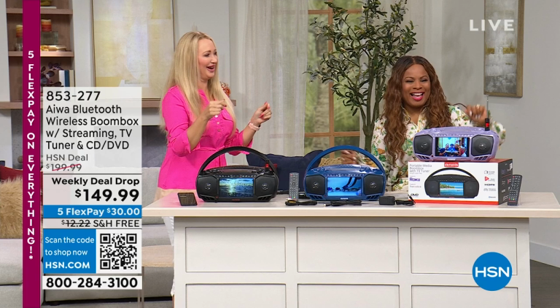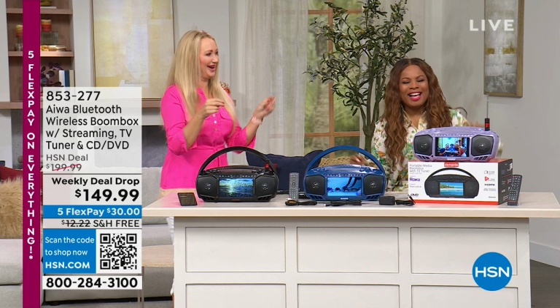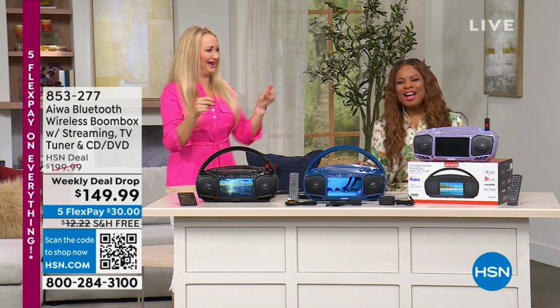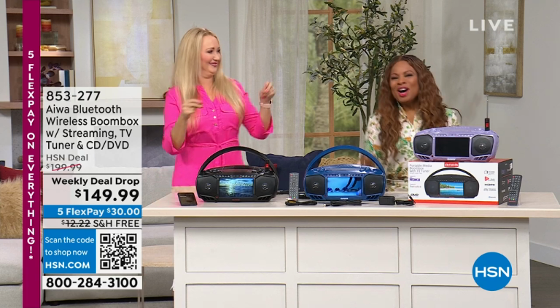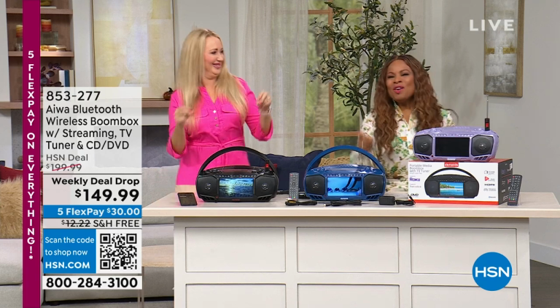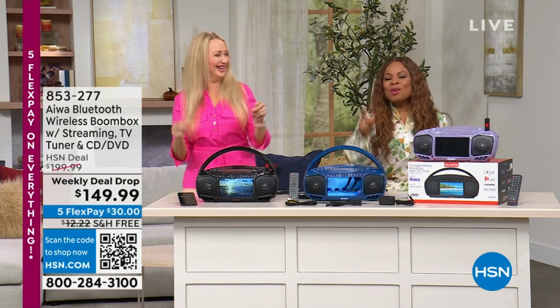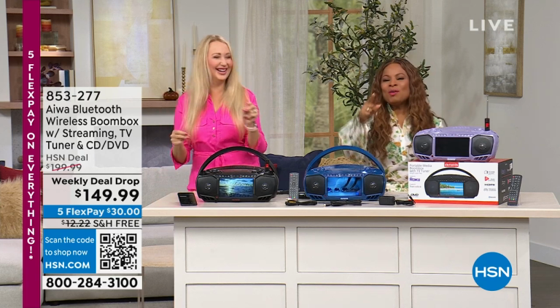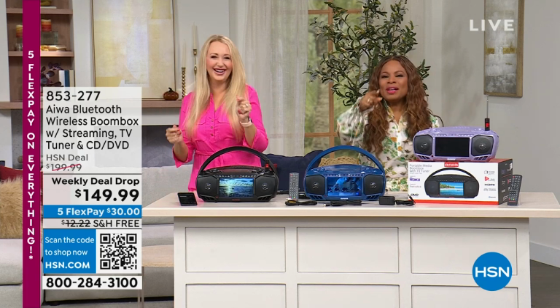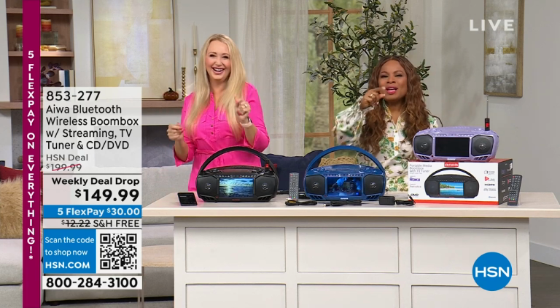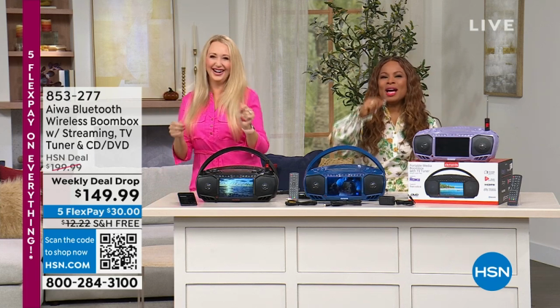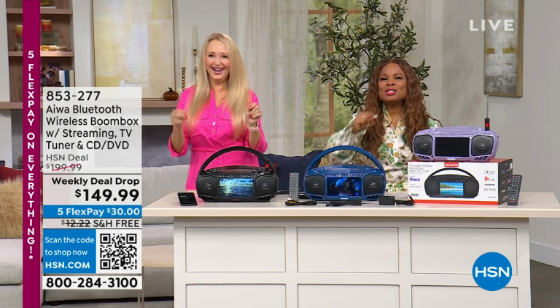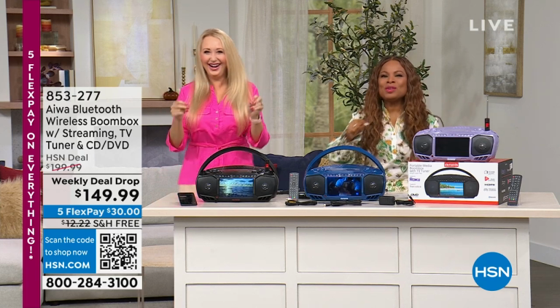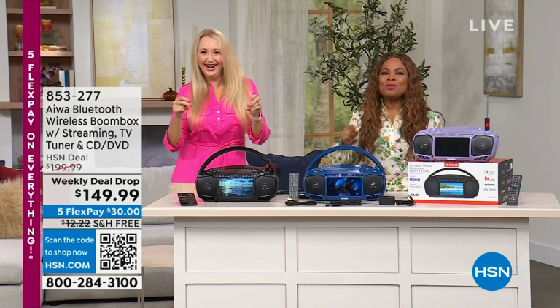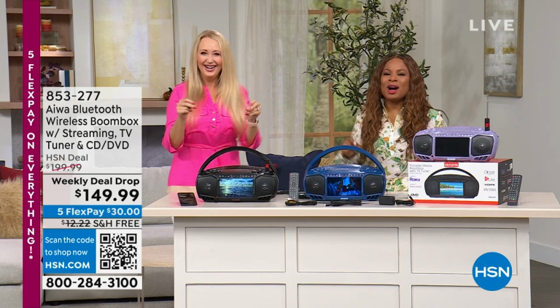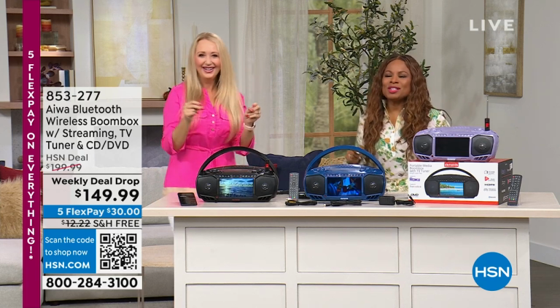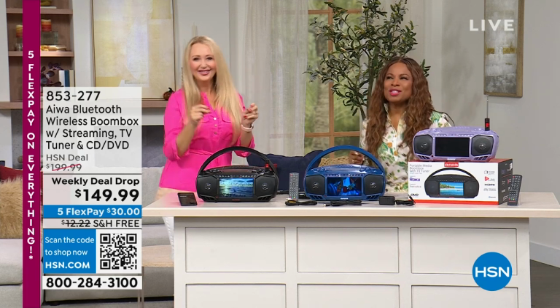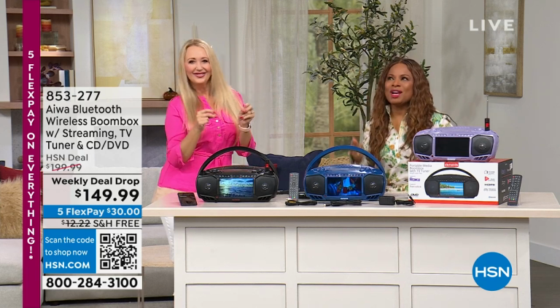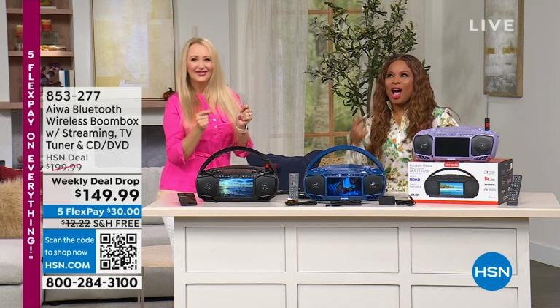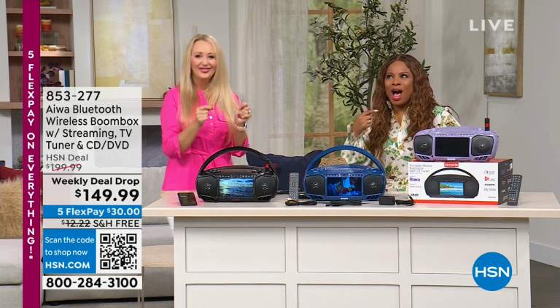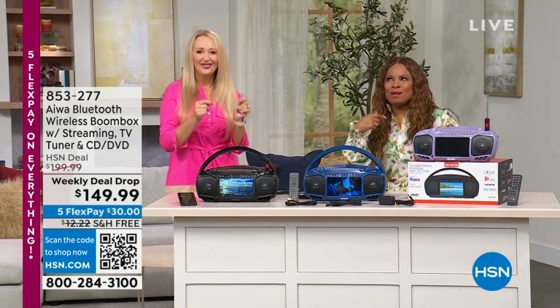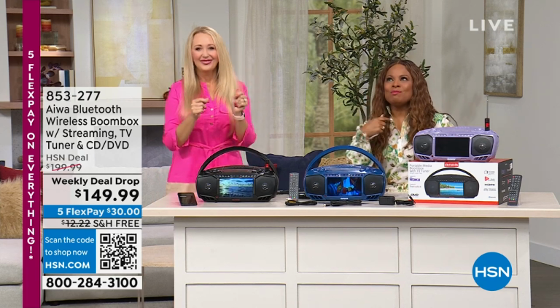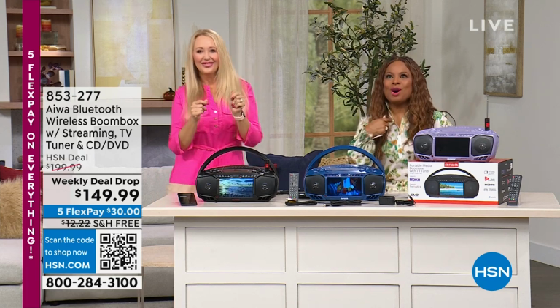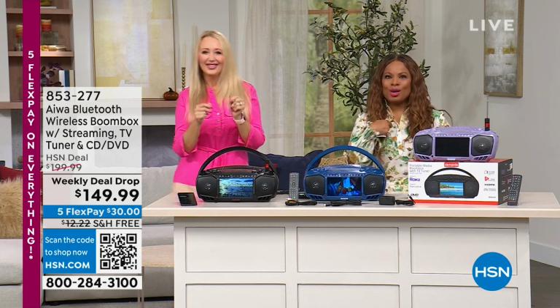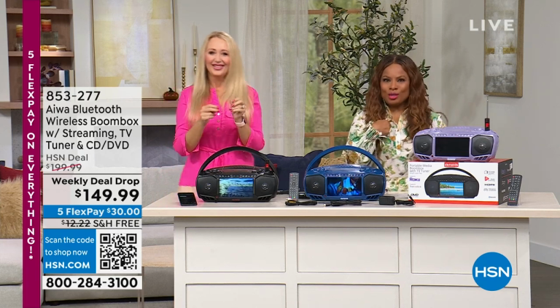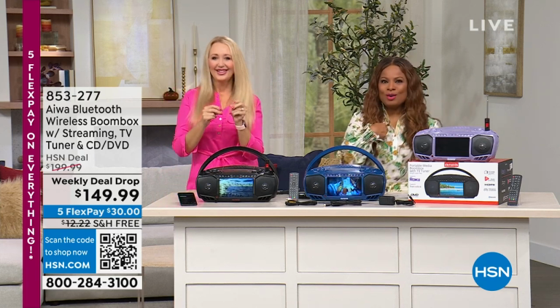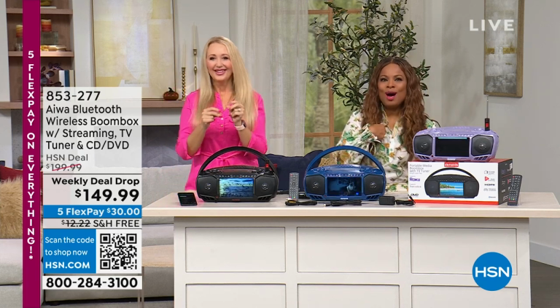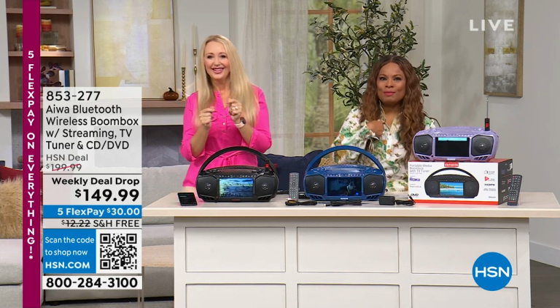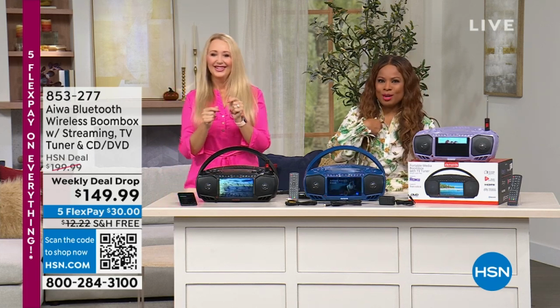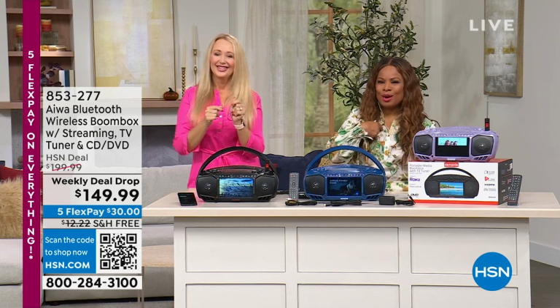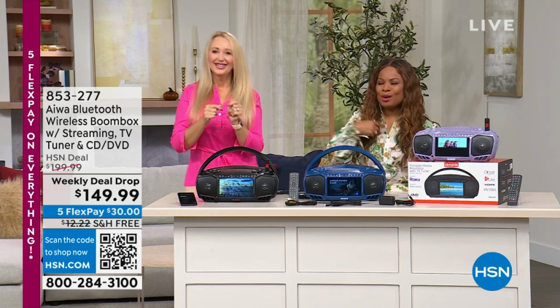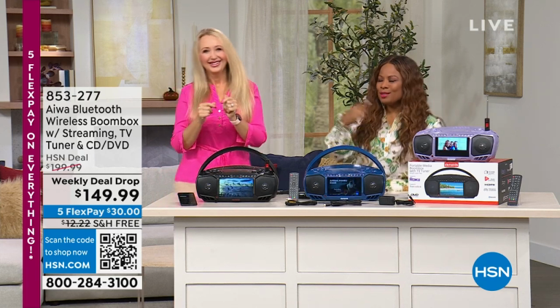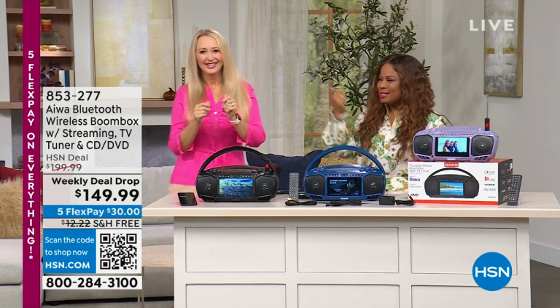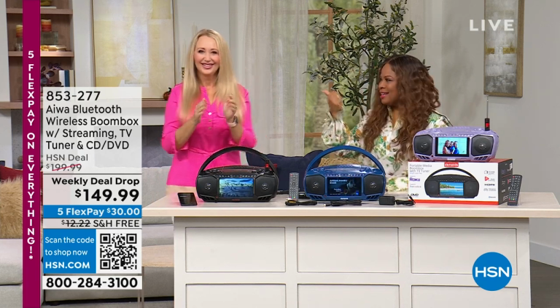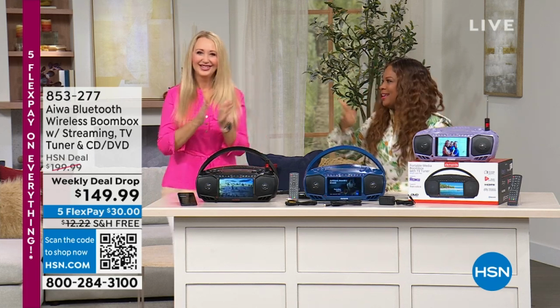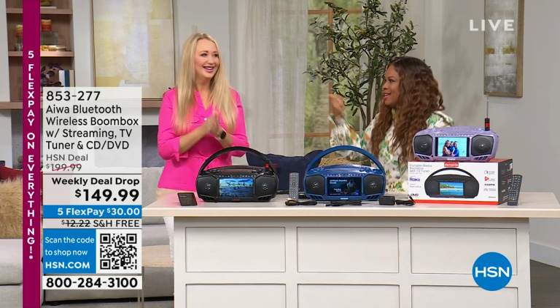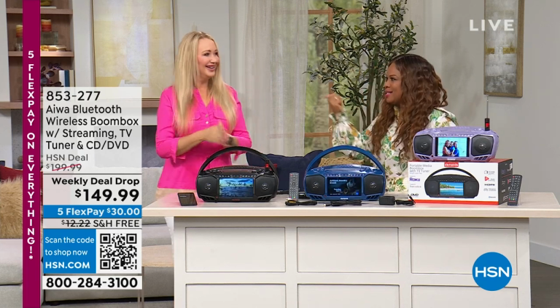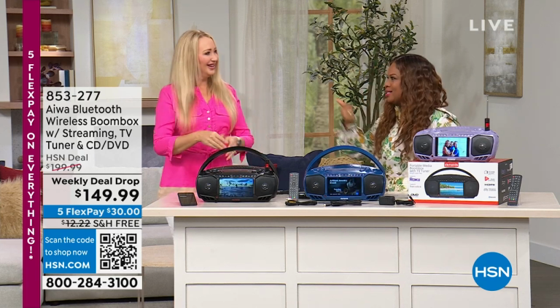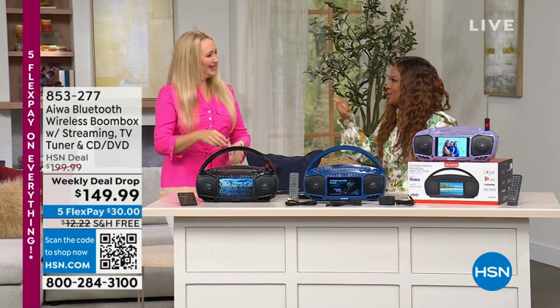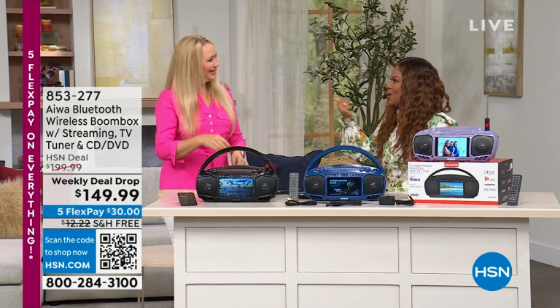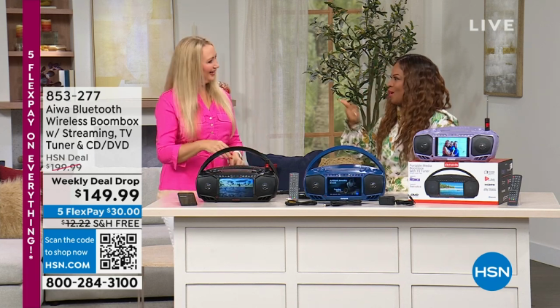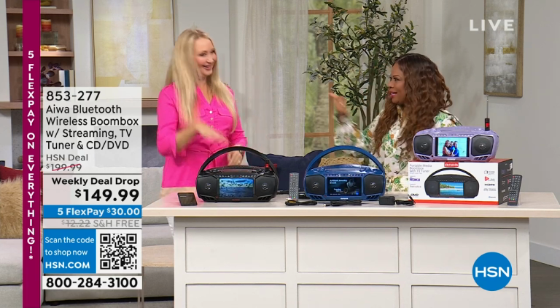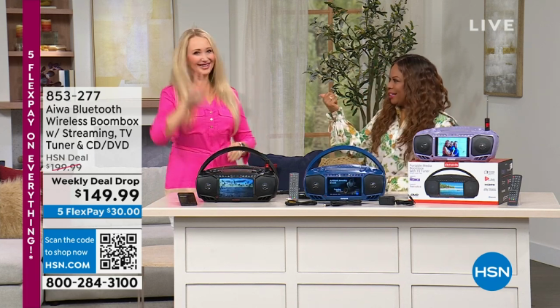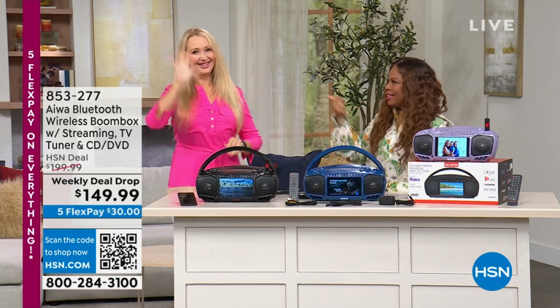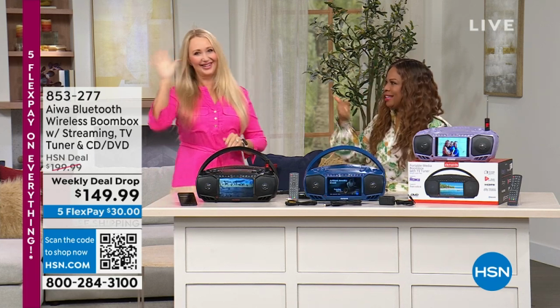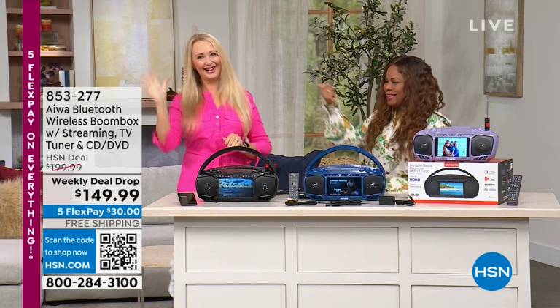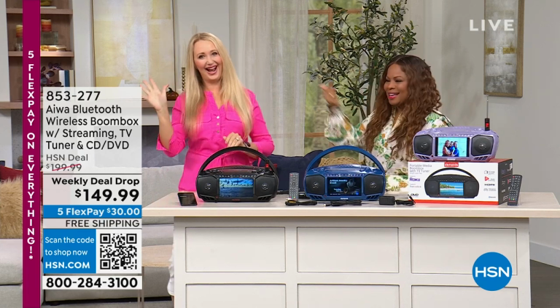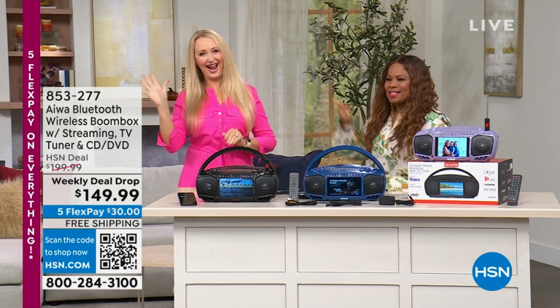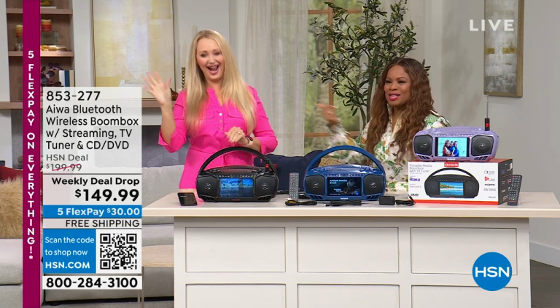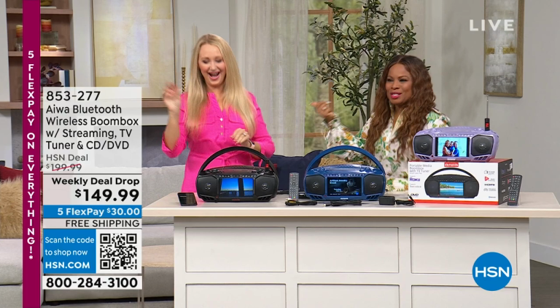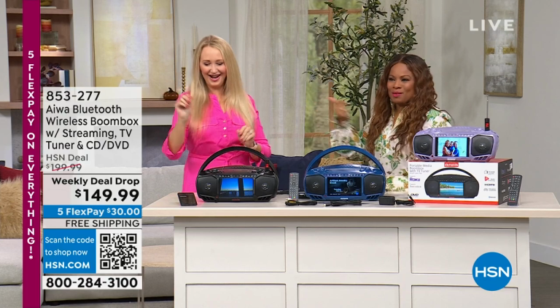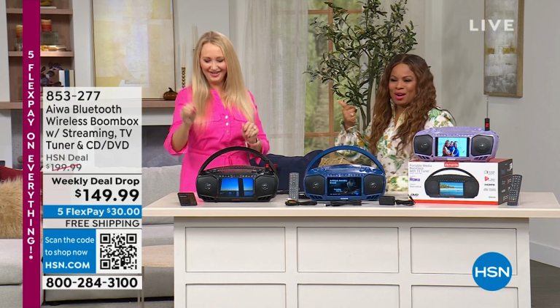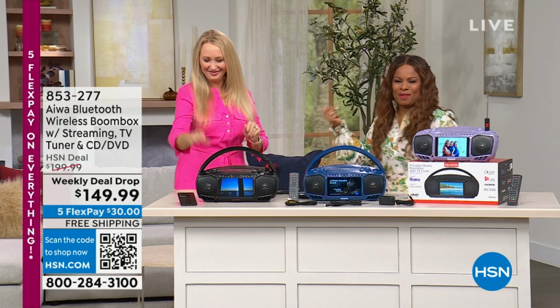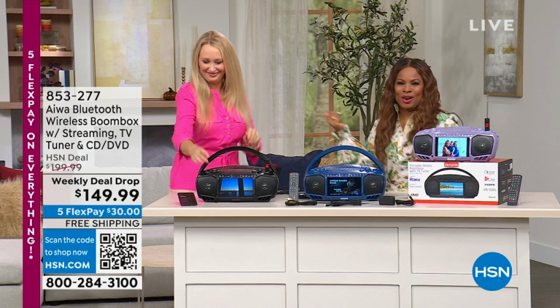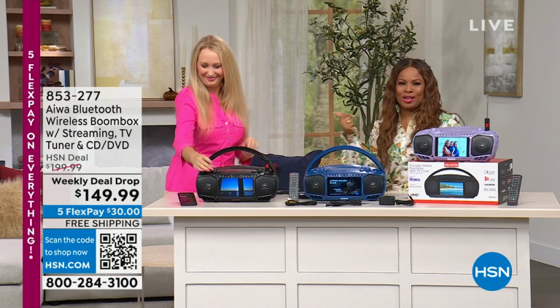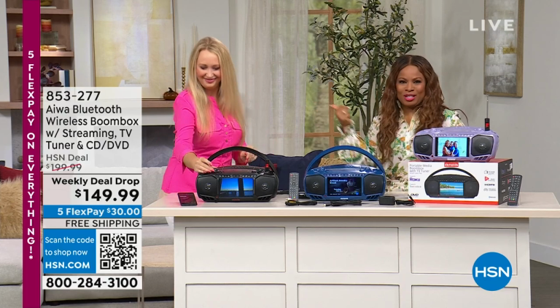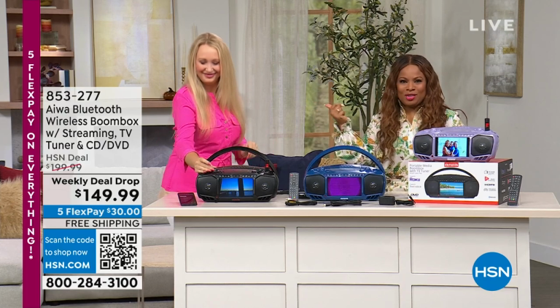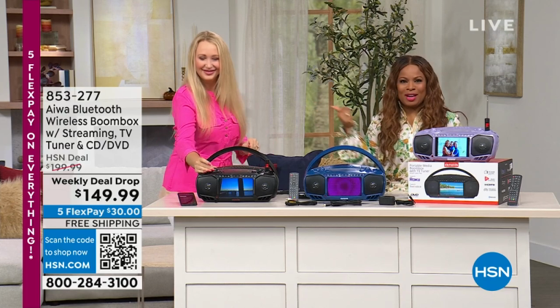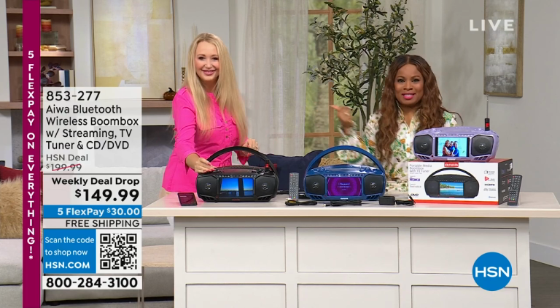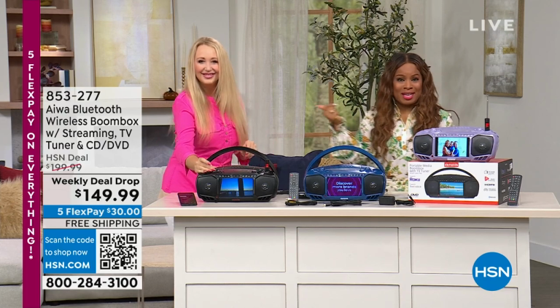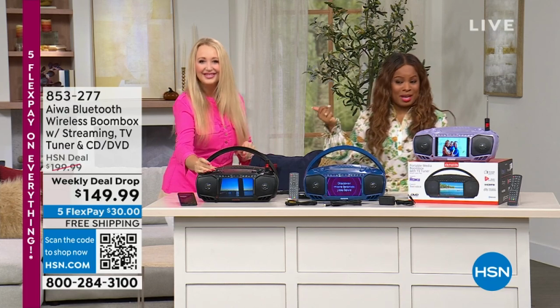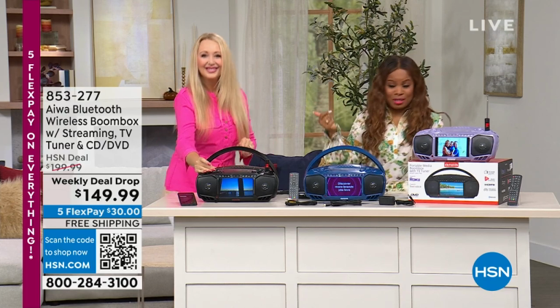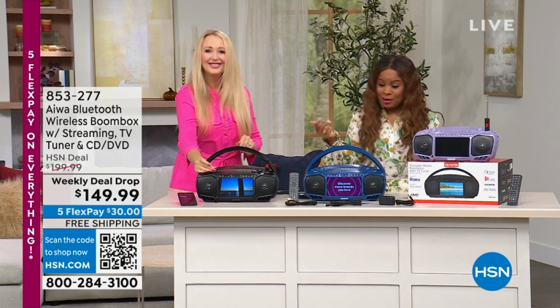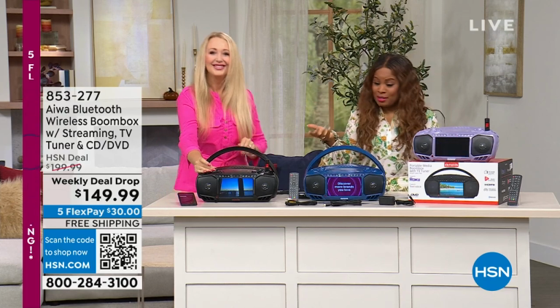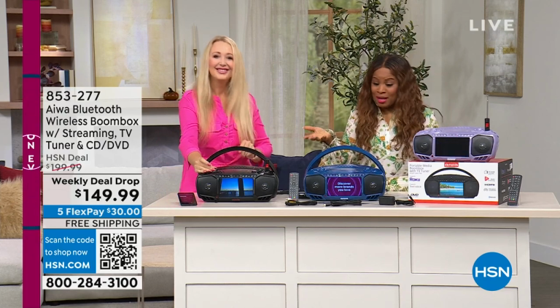Welcome. We're glad you're watching. I'm Marlo, your host. This is Lori Leland — she's one of our electronics experts.